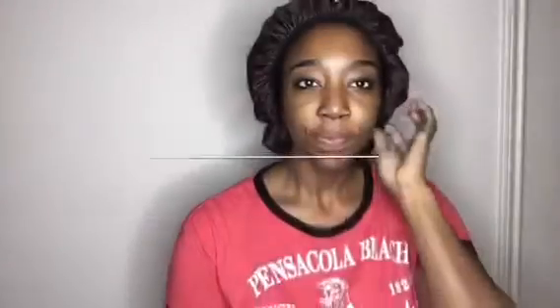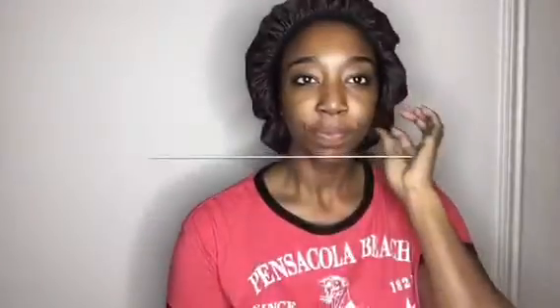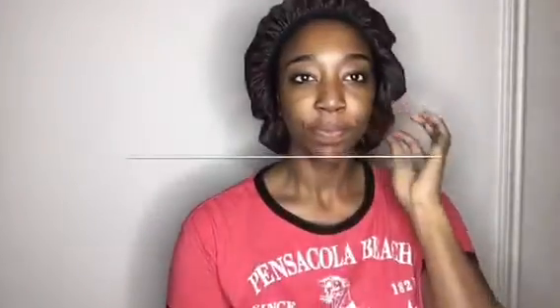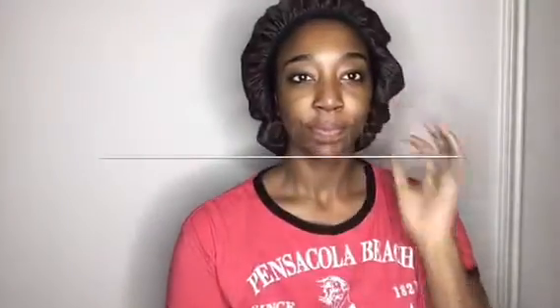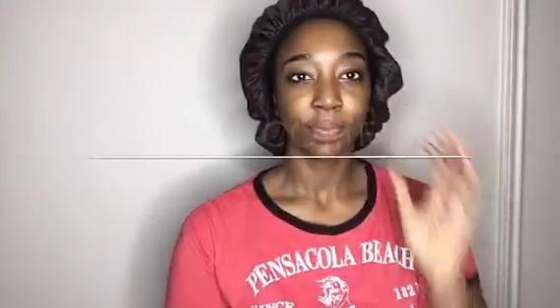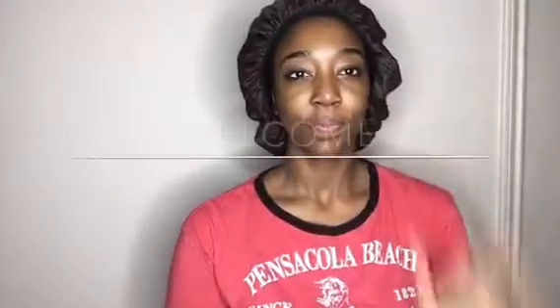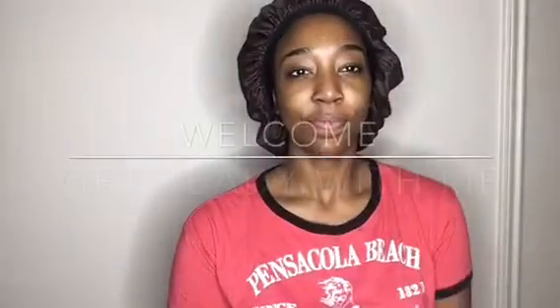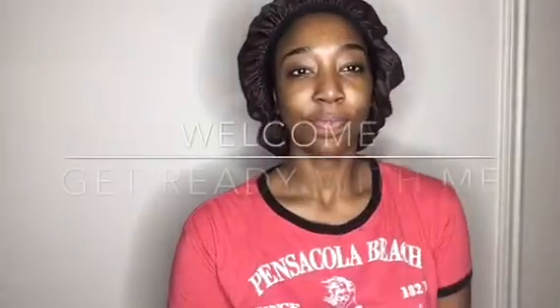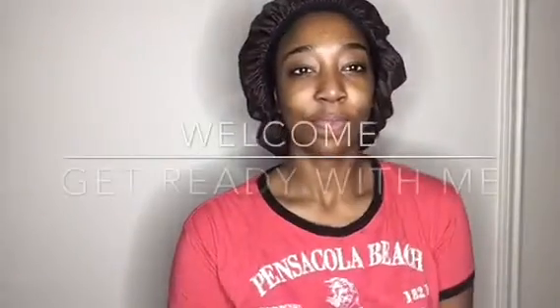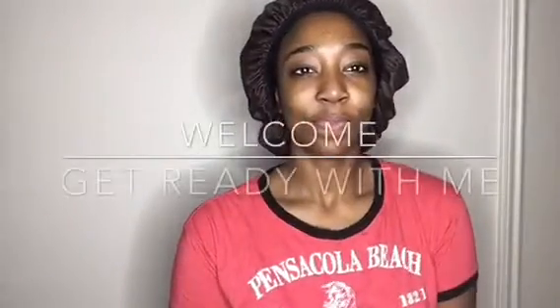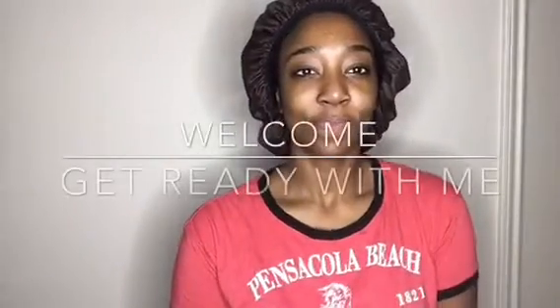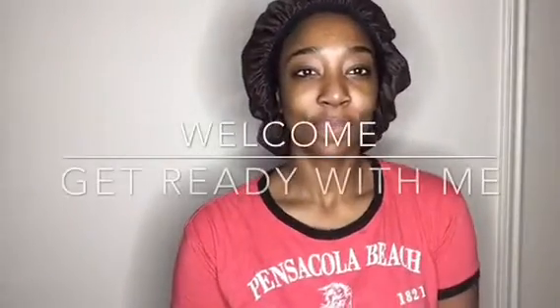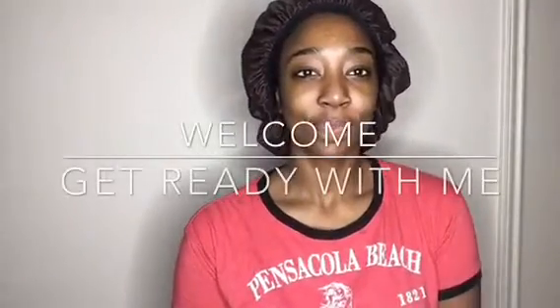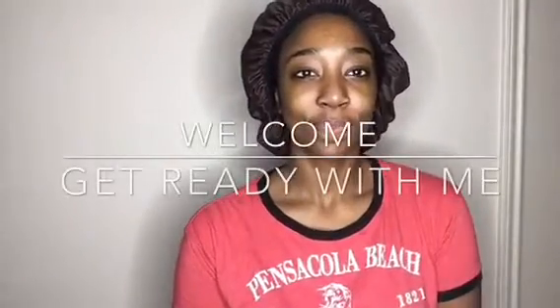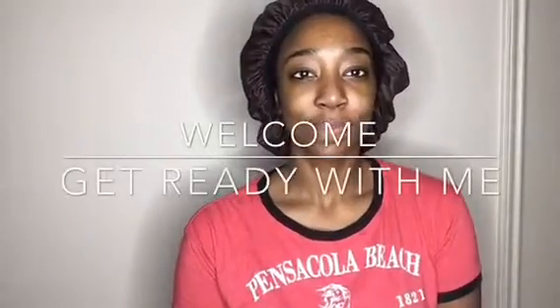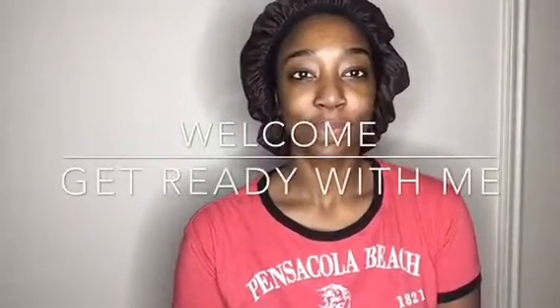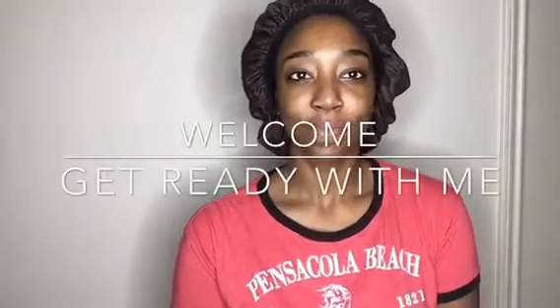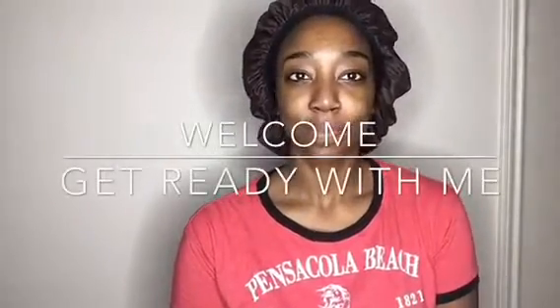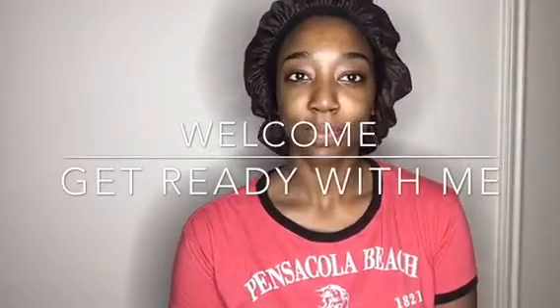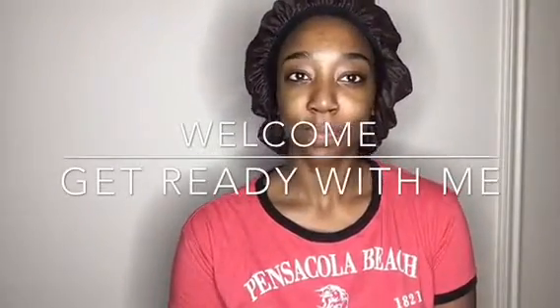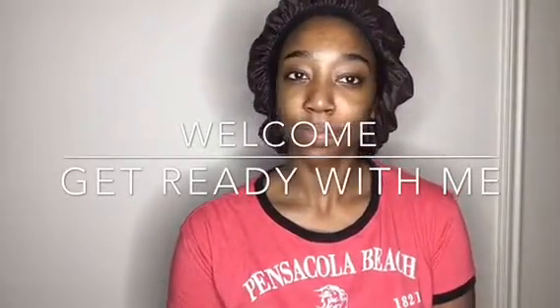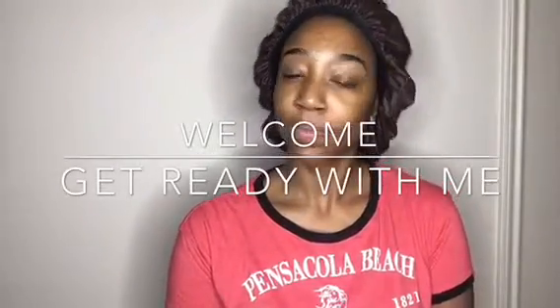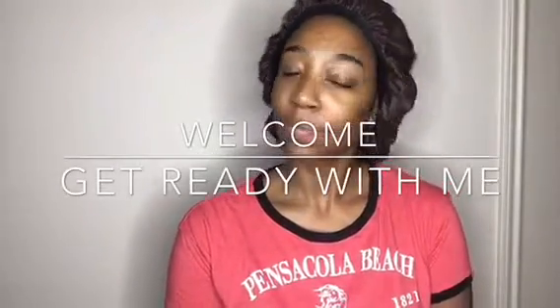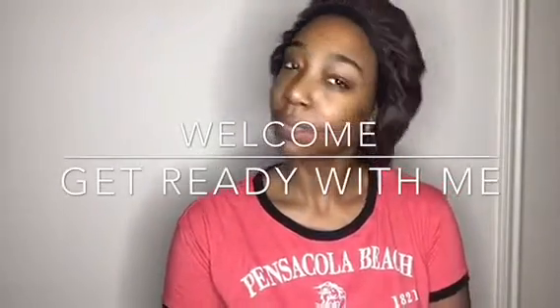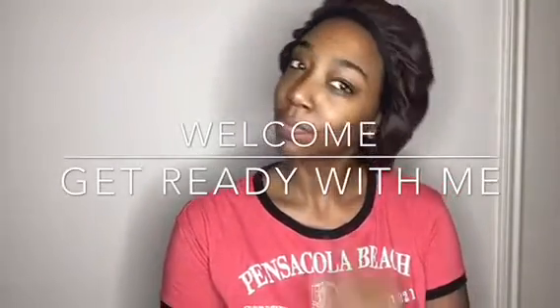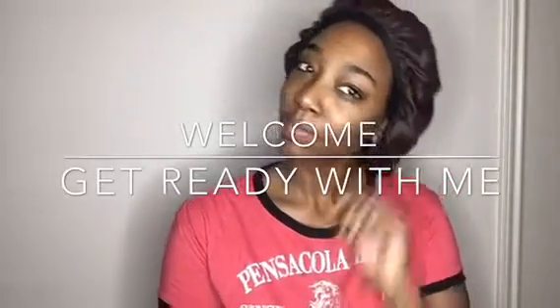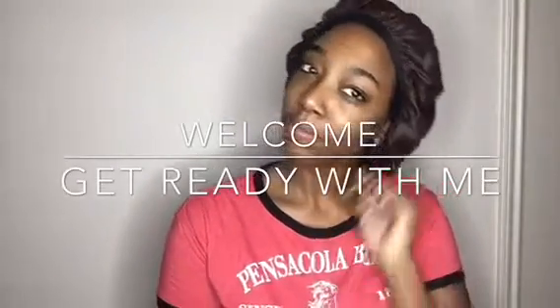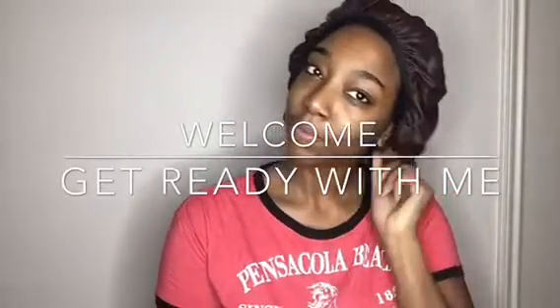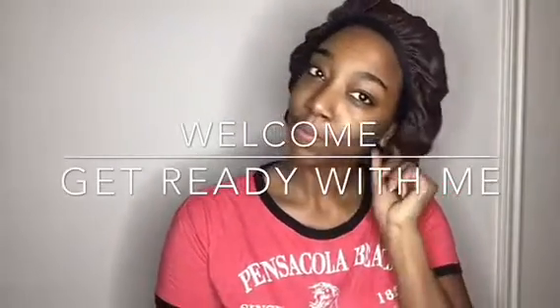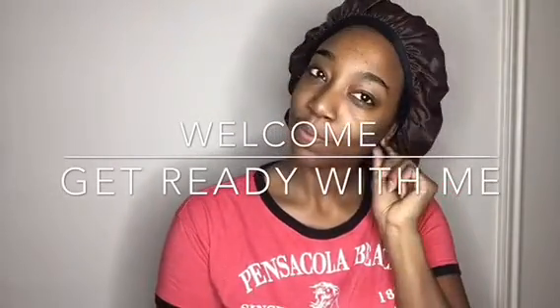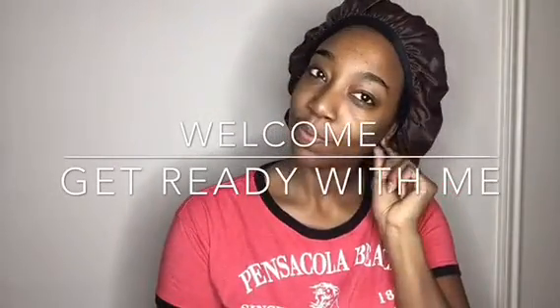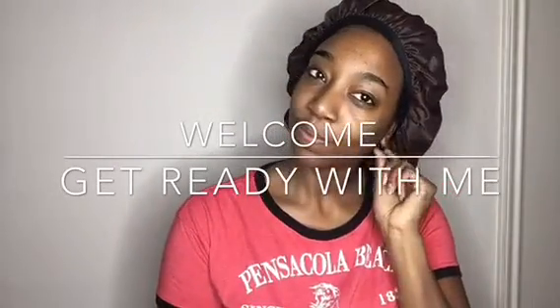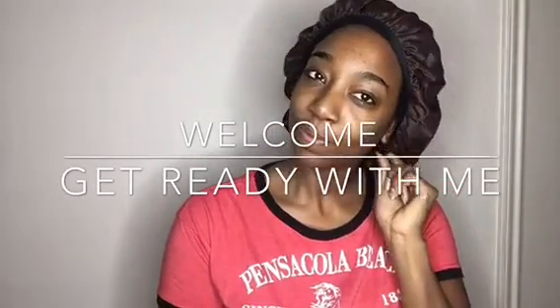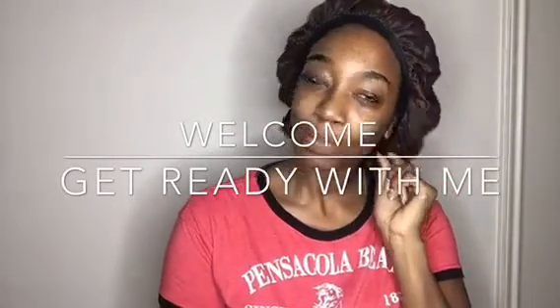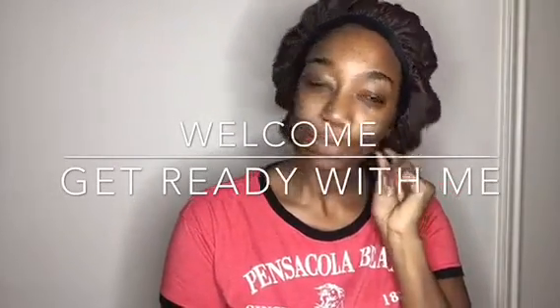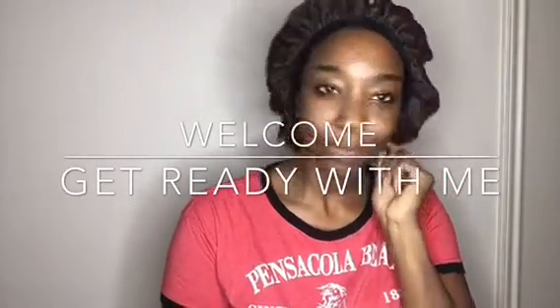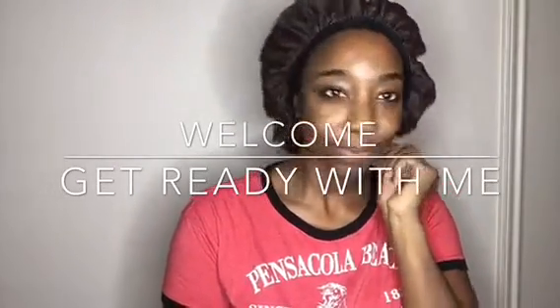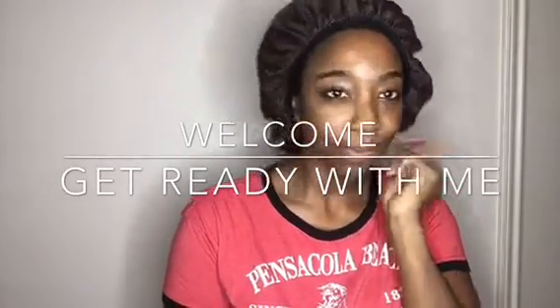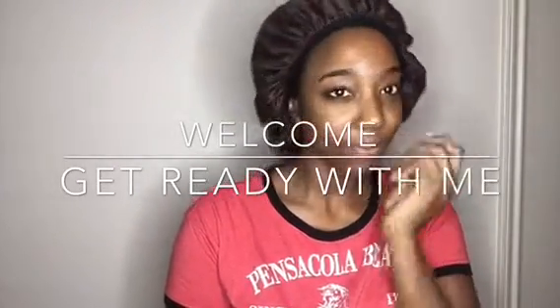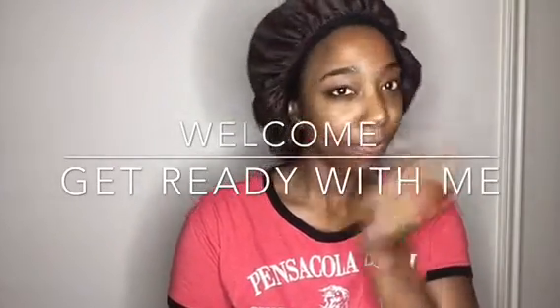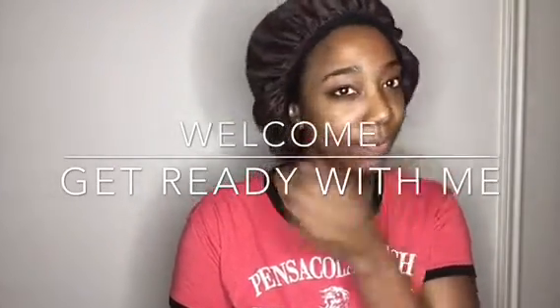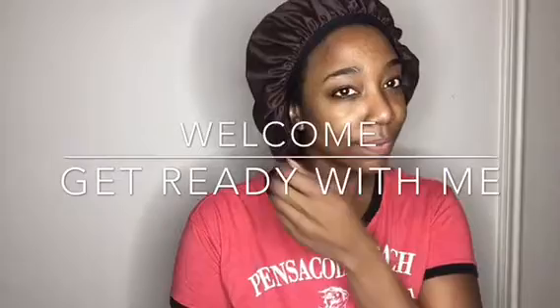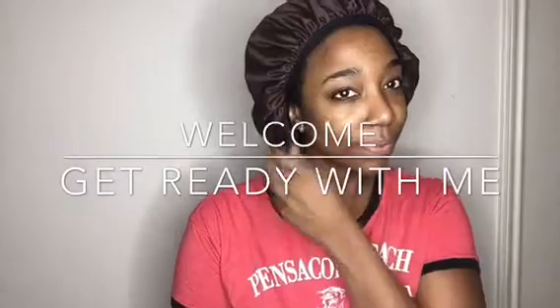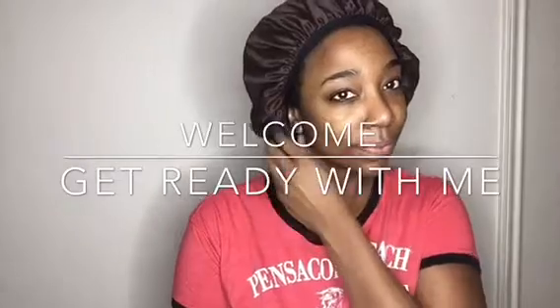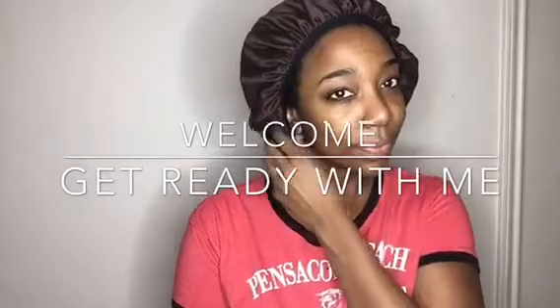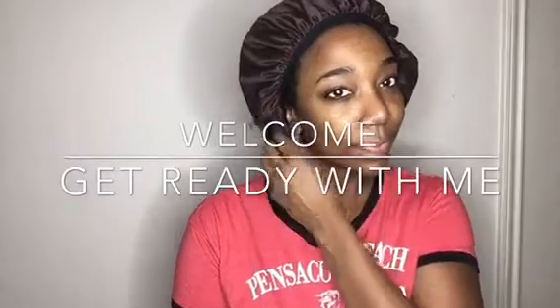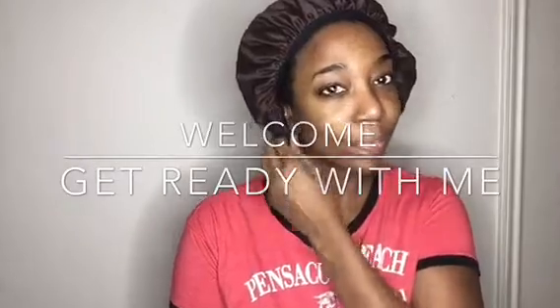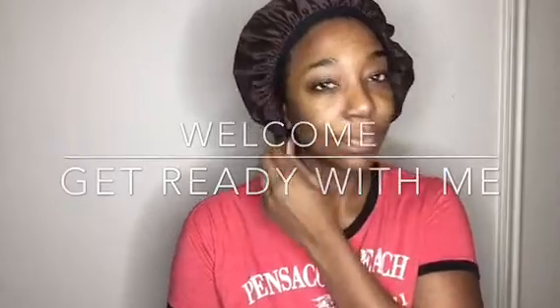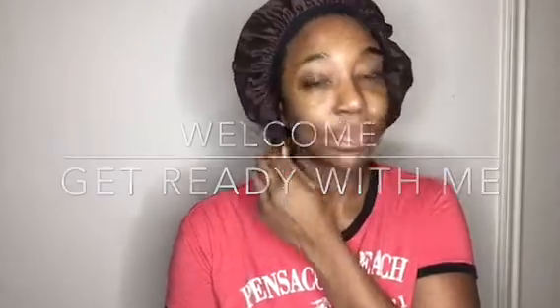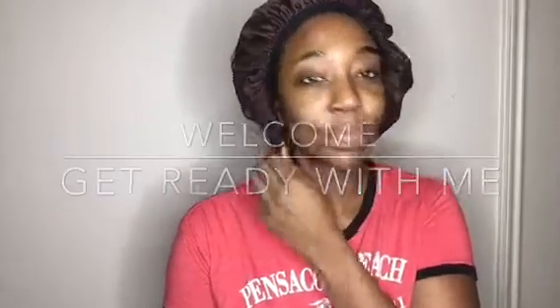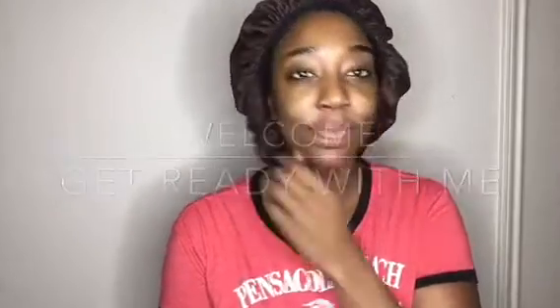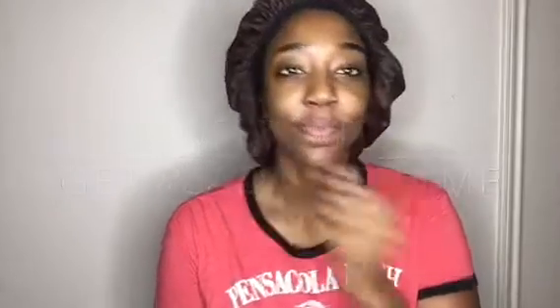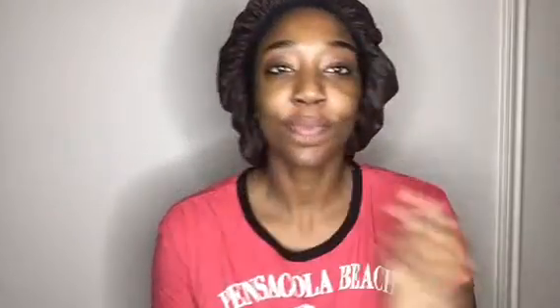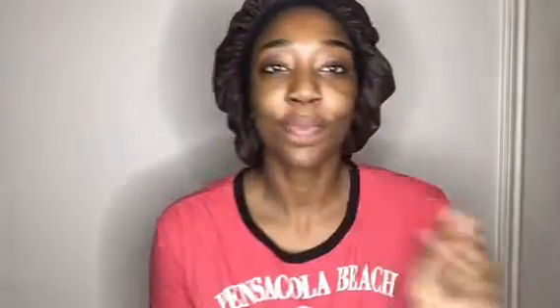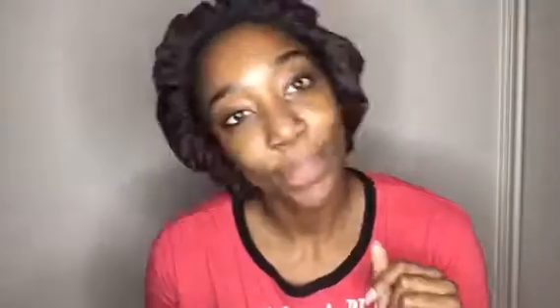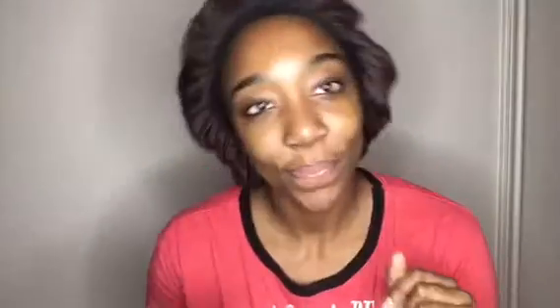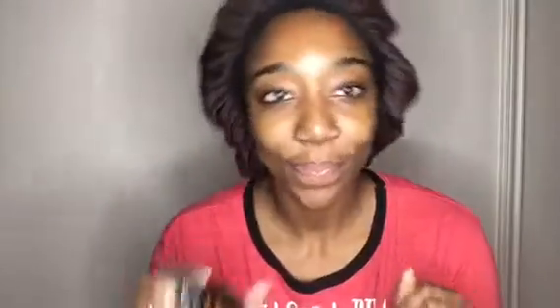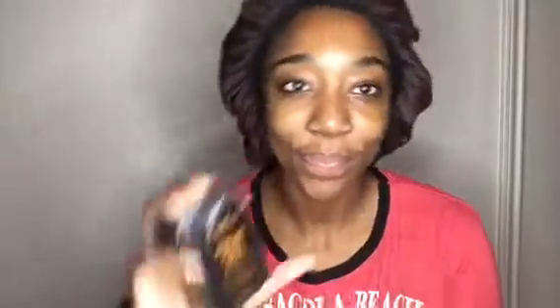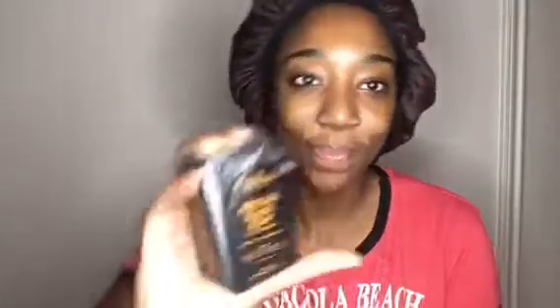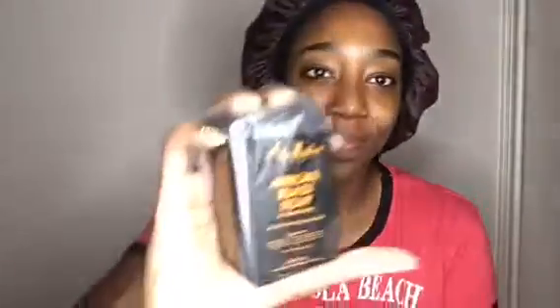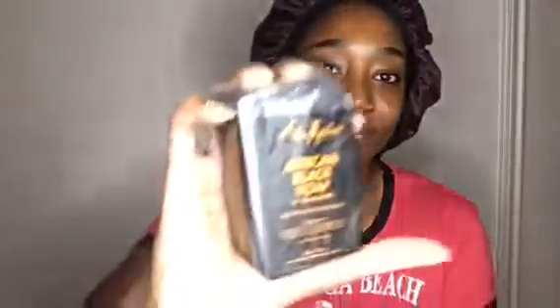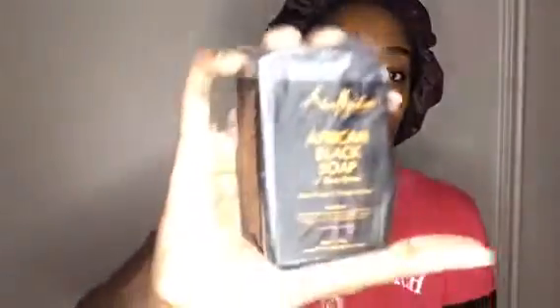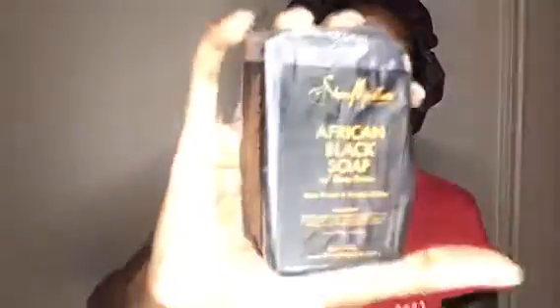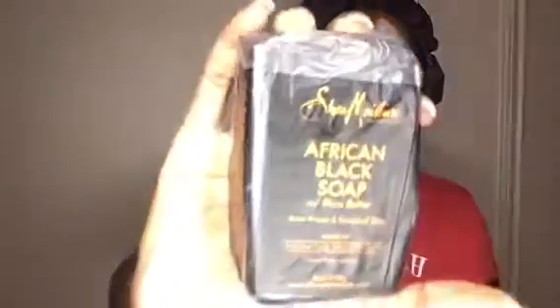Hey everyone, thanks so much for tuning in. Today I'm going to be doing a get ready with me video as I get ready to go on a date tonight.